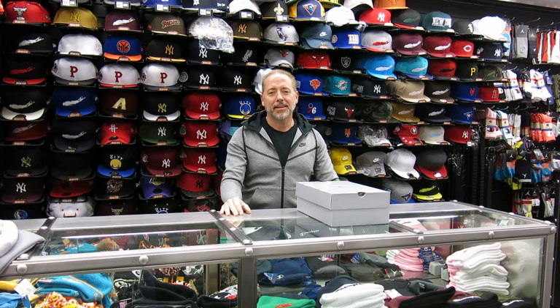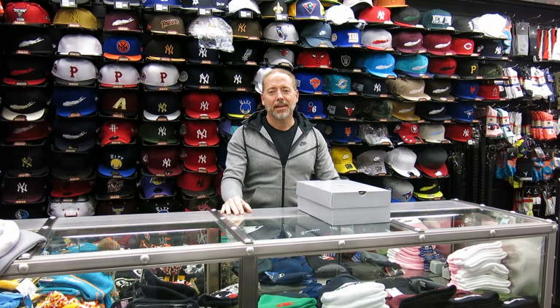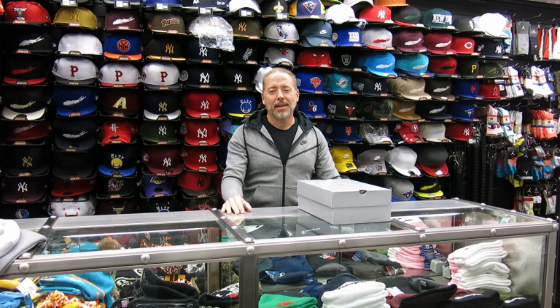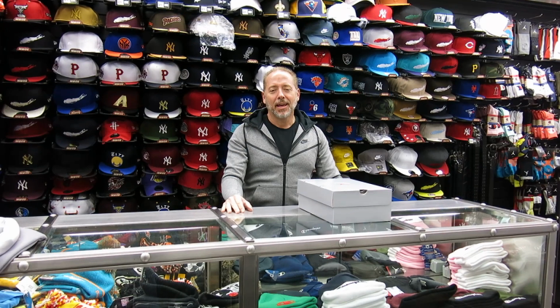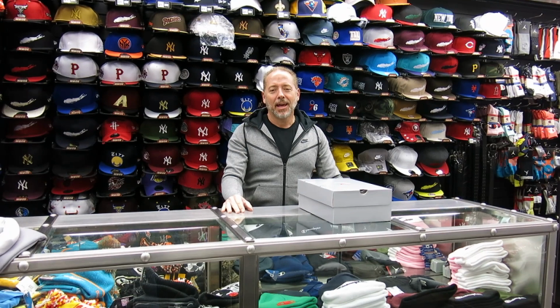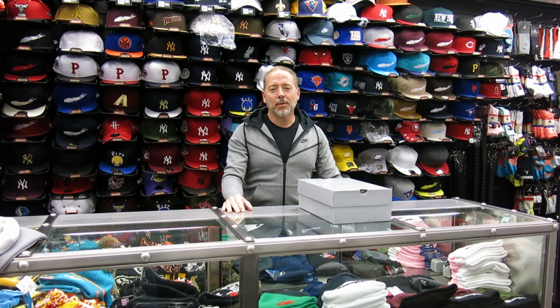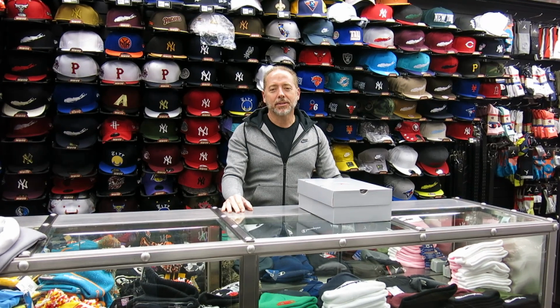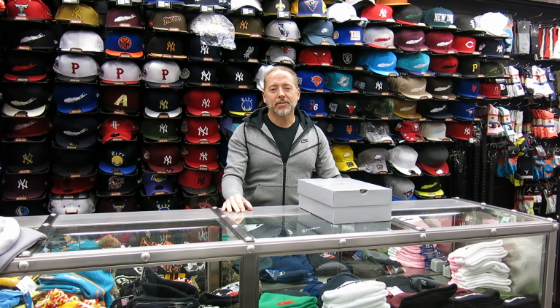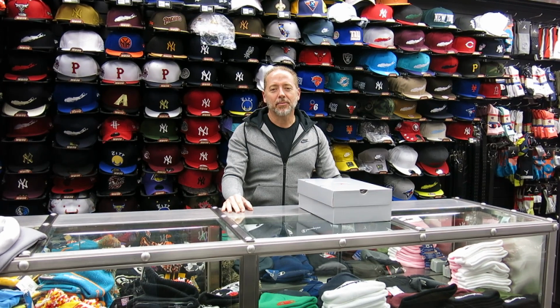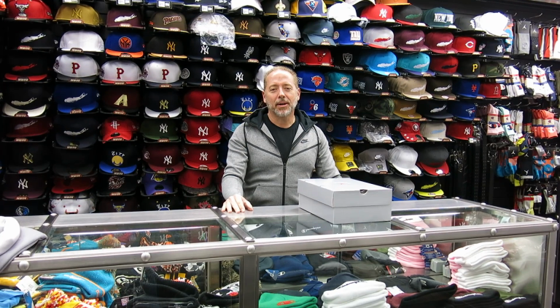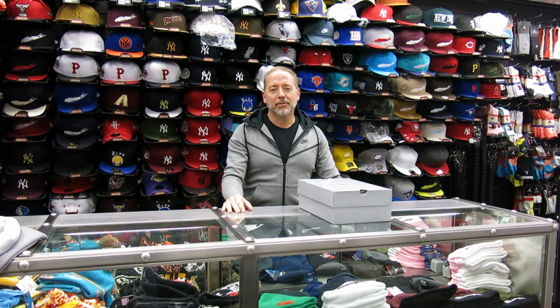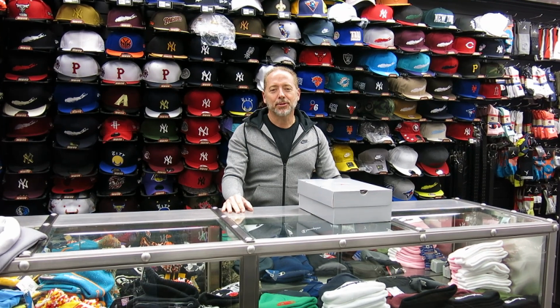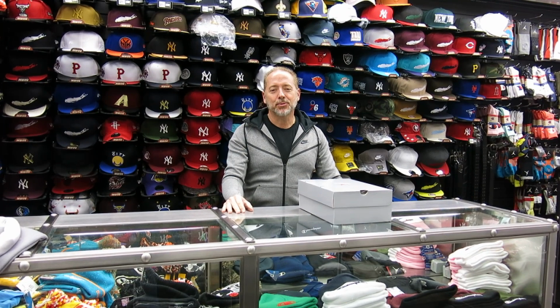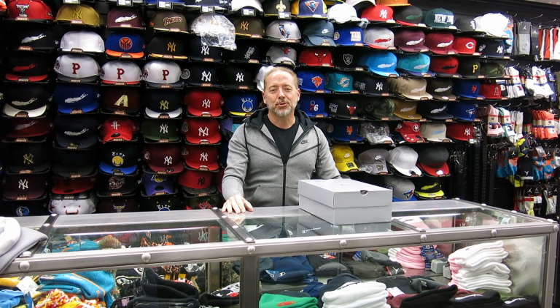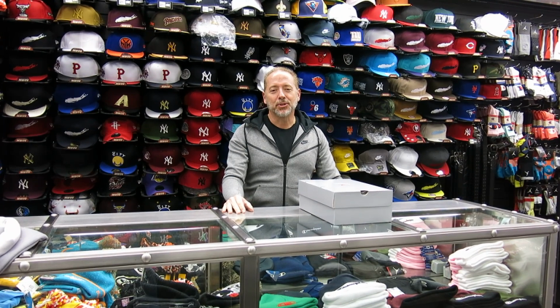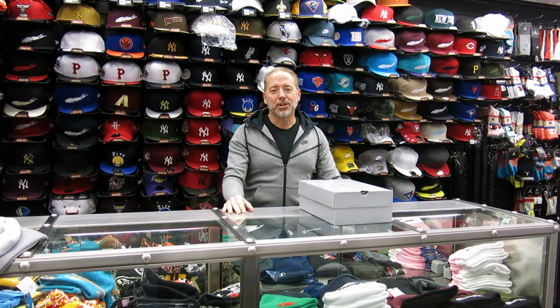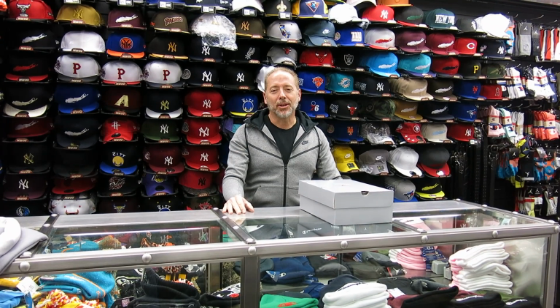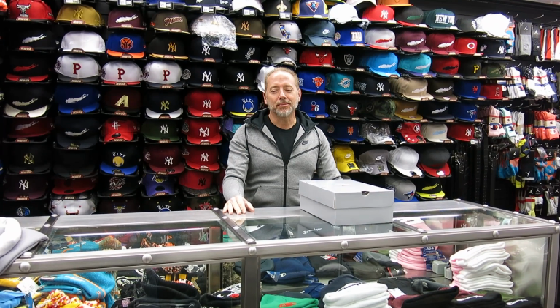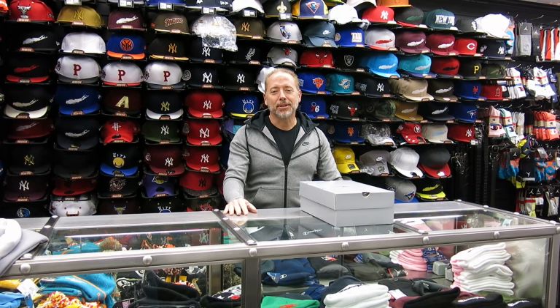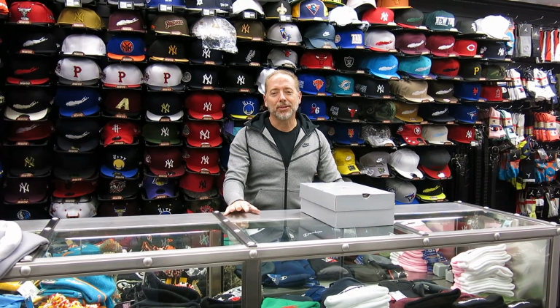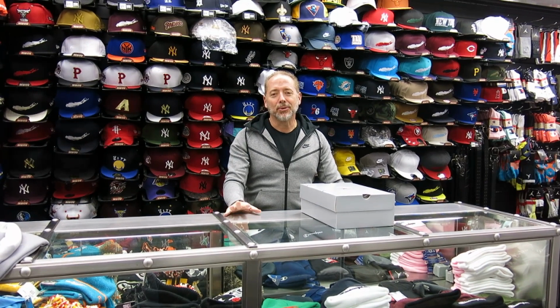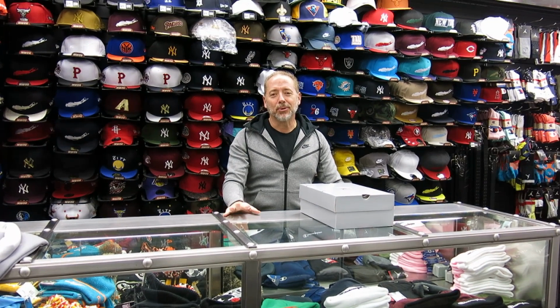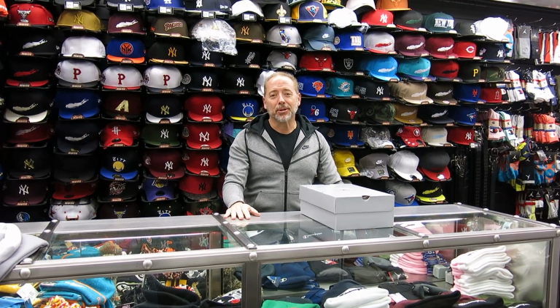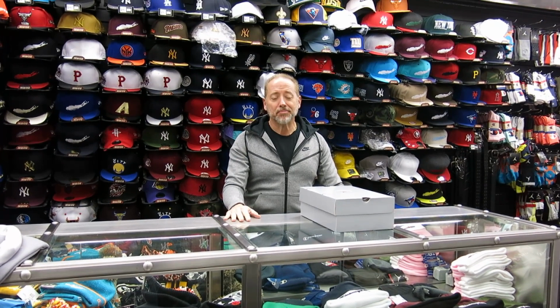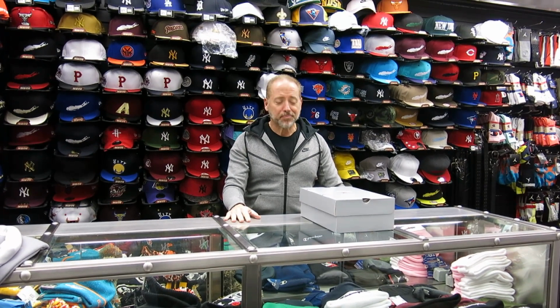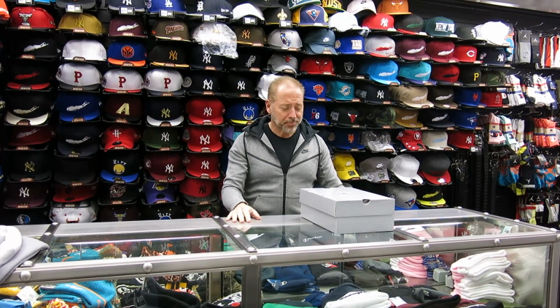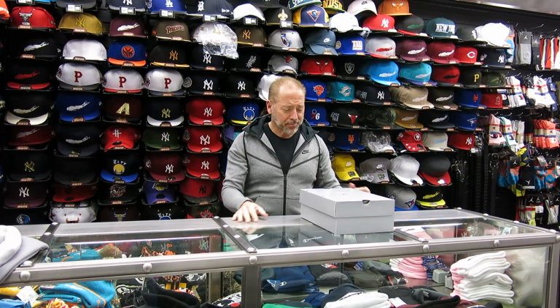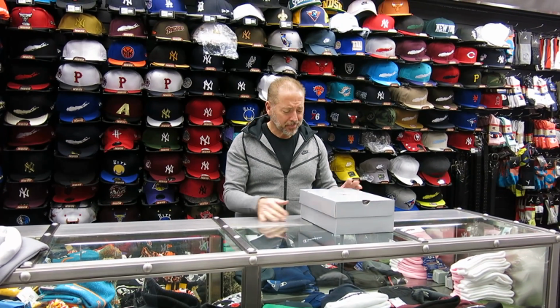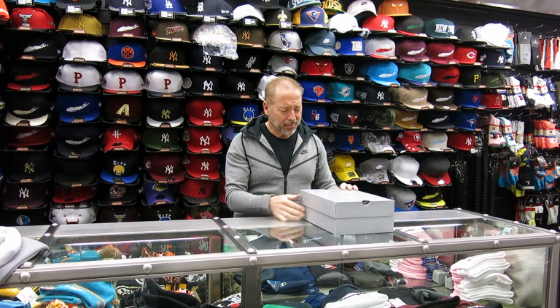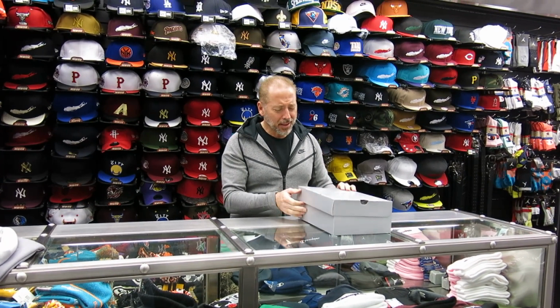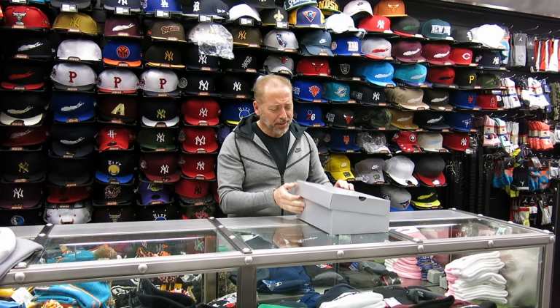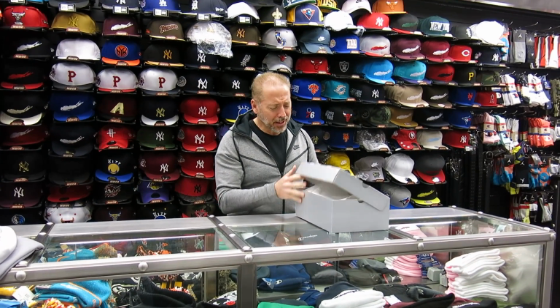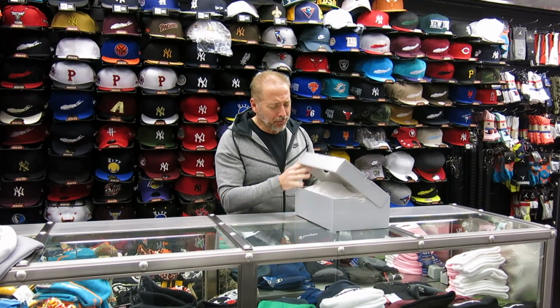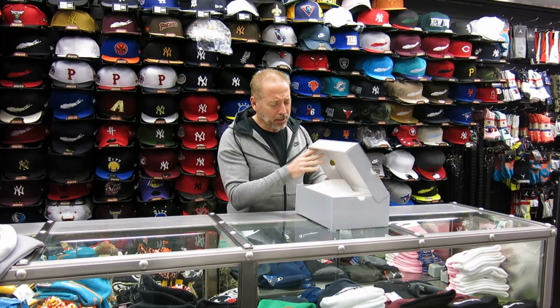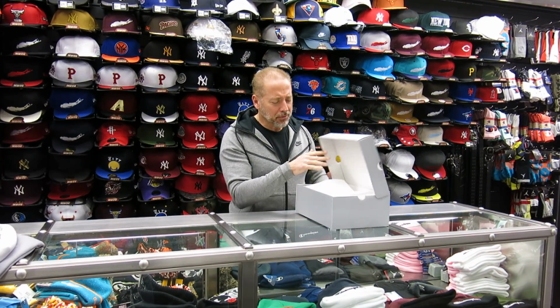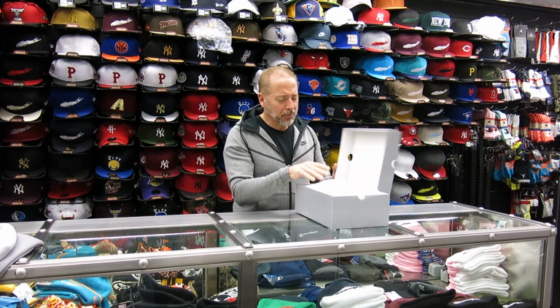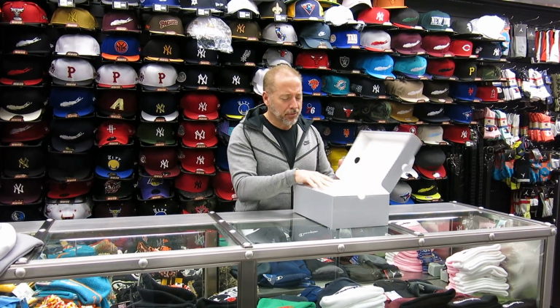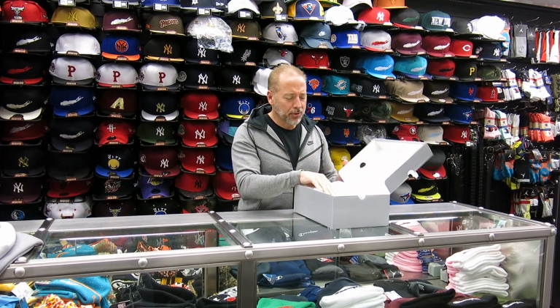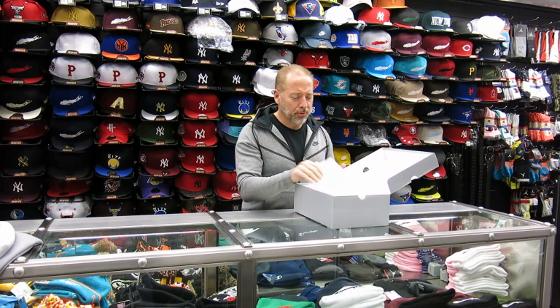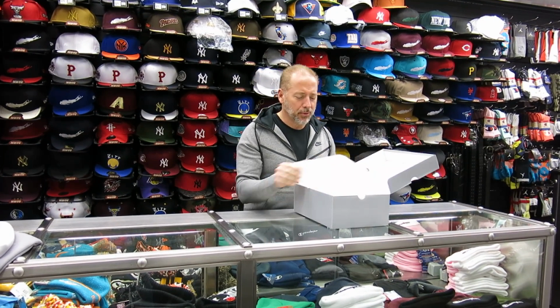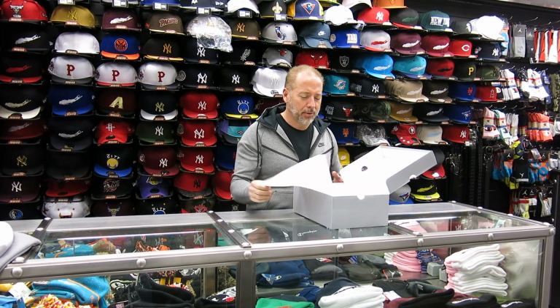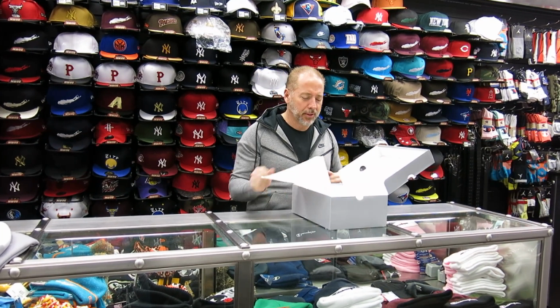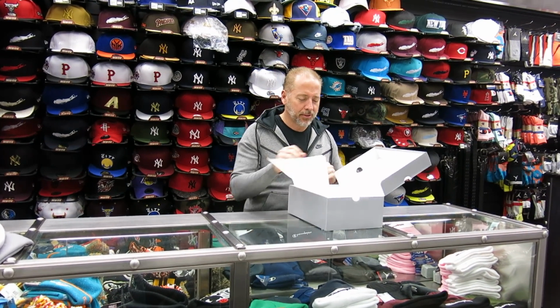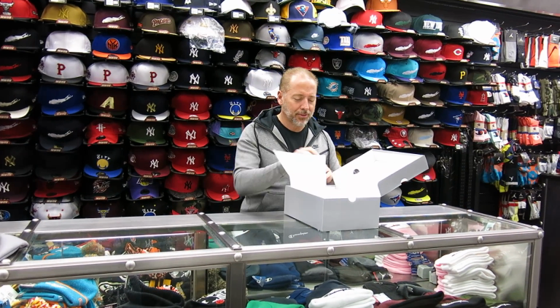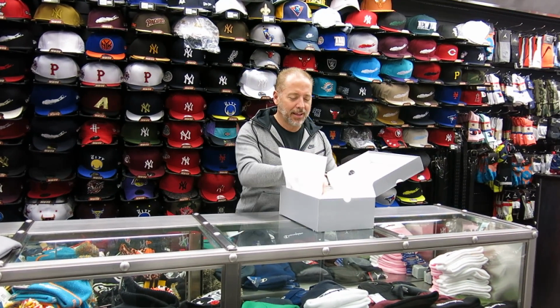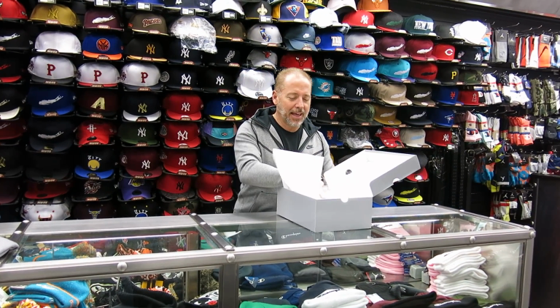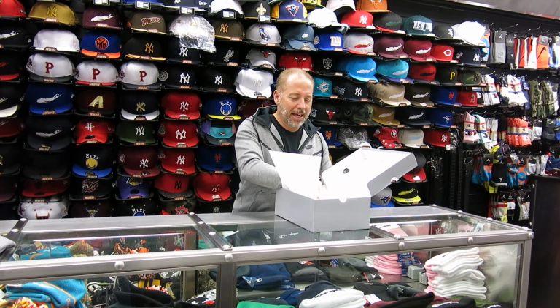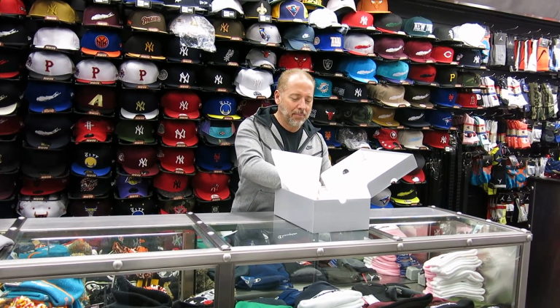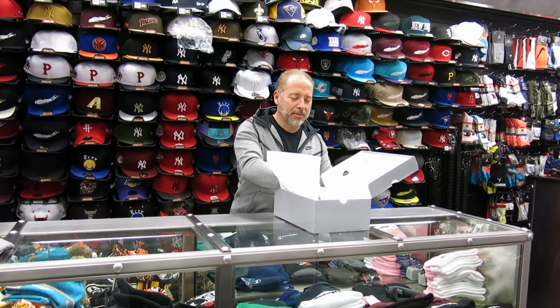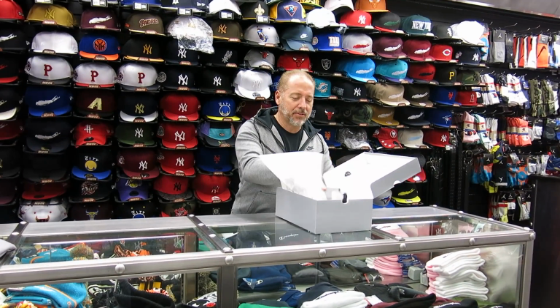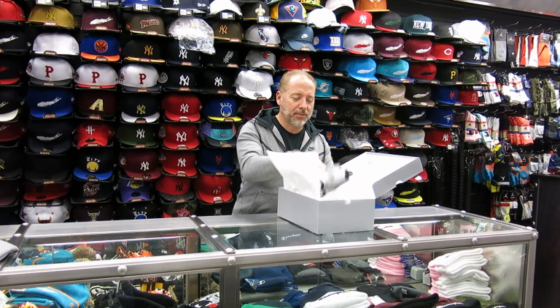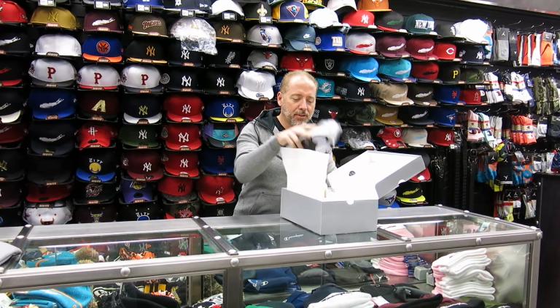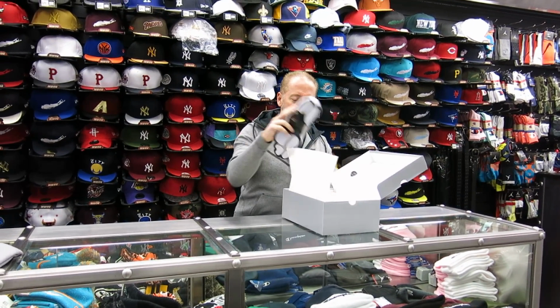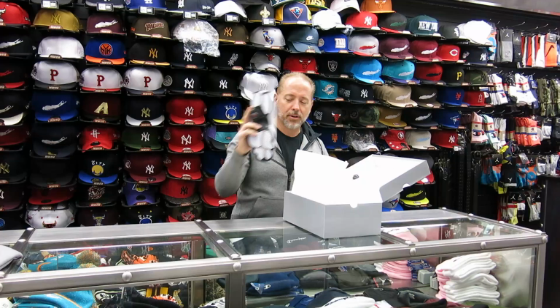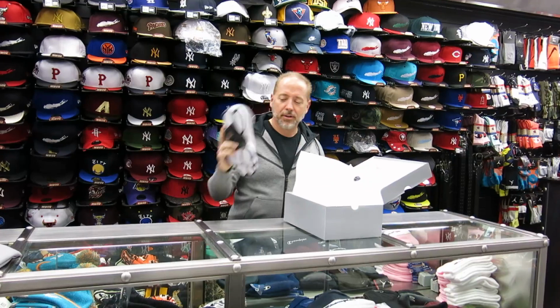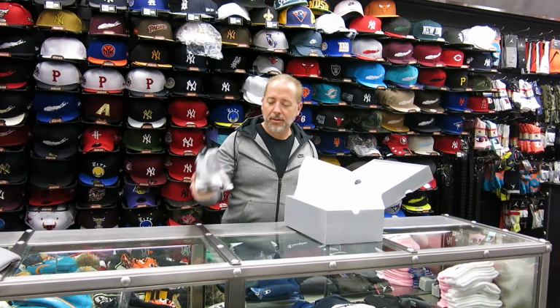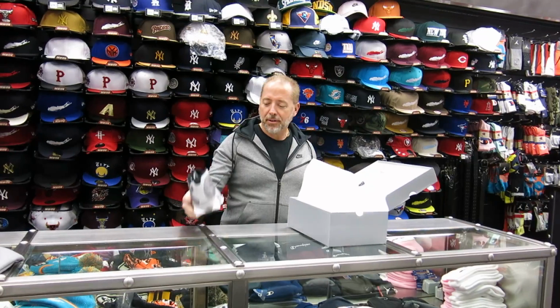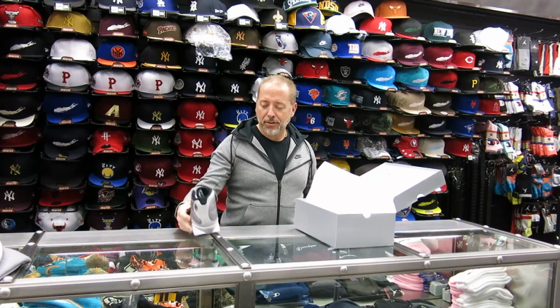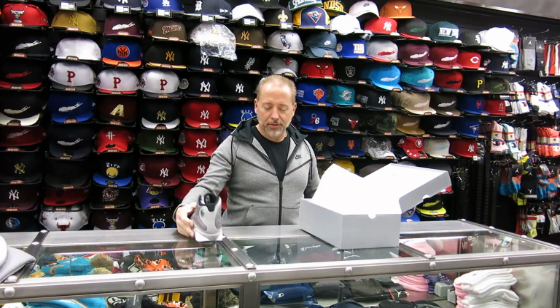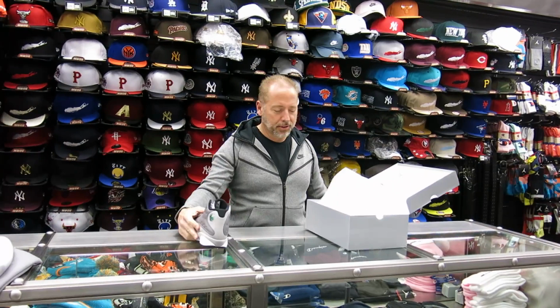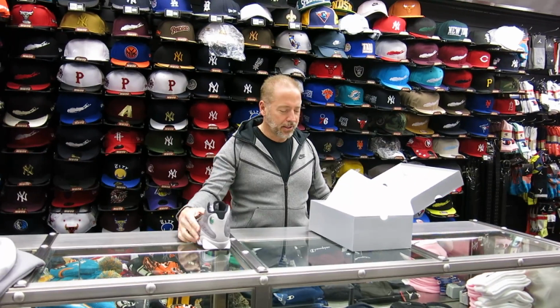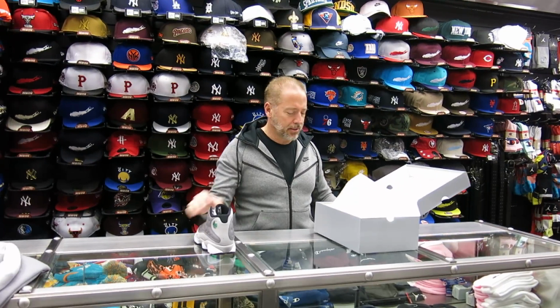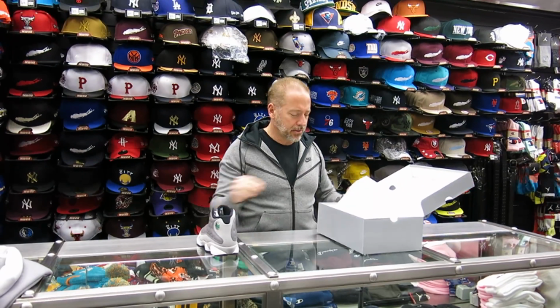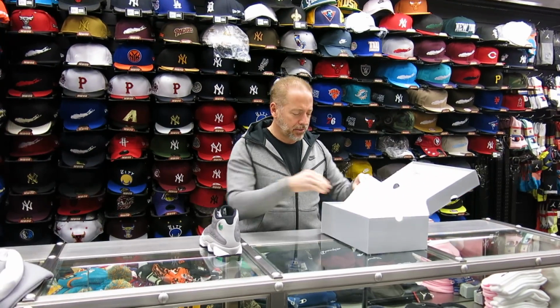Hey, what's up everybody. Rich from Street Gear. I'm Sidney Orton. Today we're going to review these — the Atmosphere 13s.